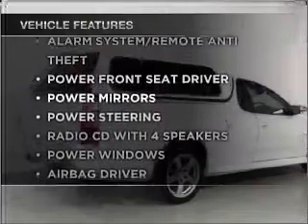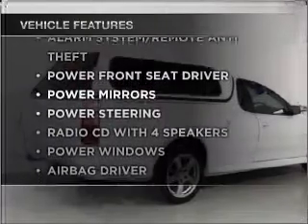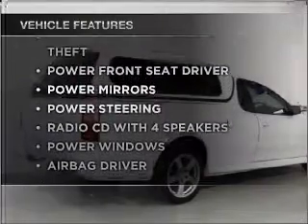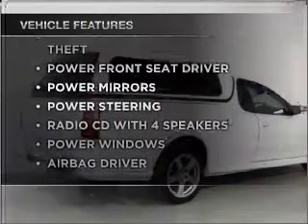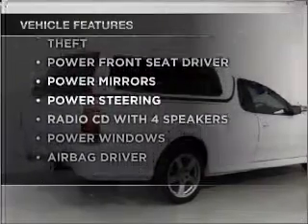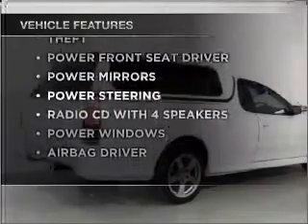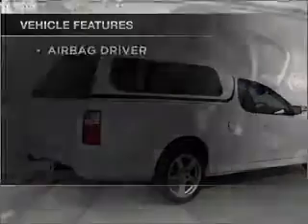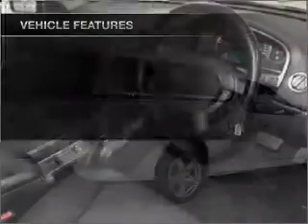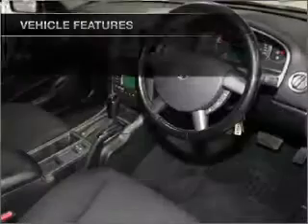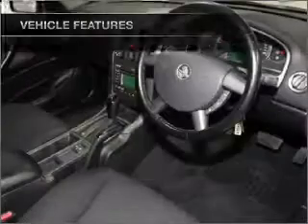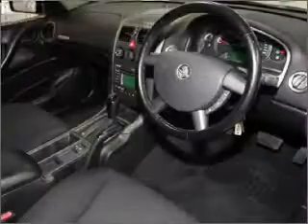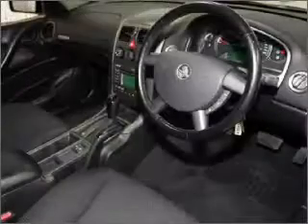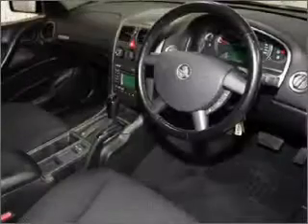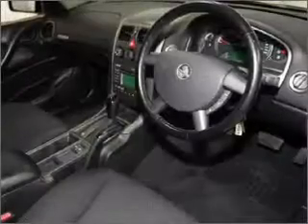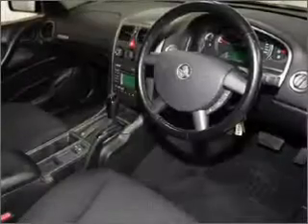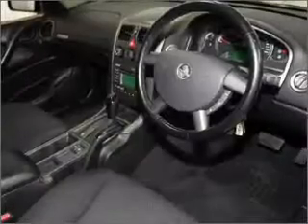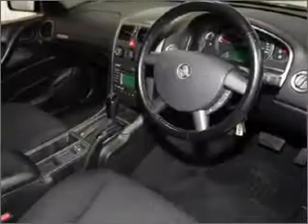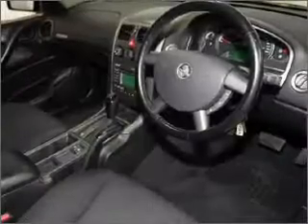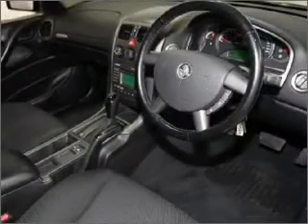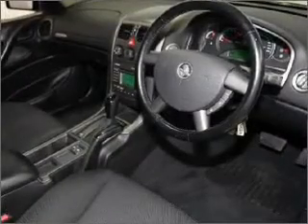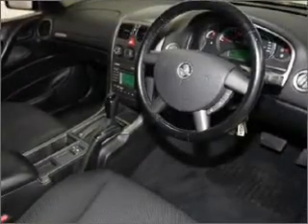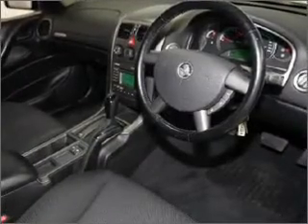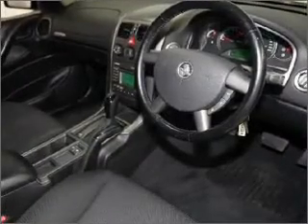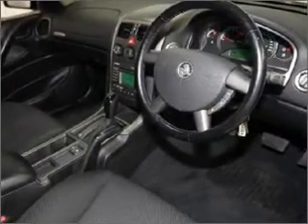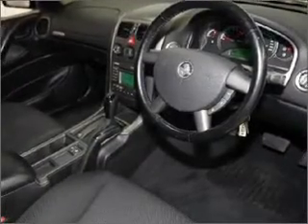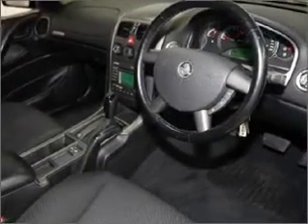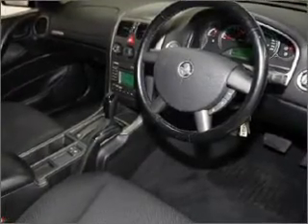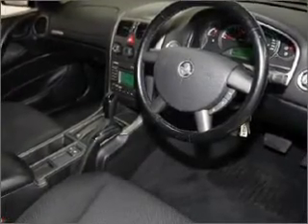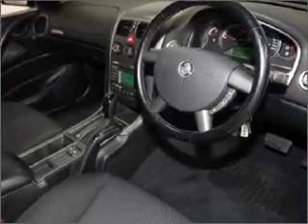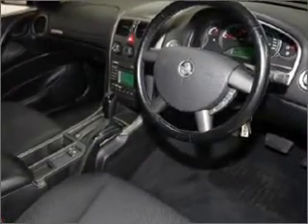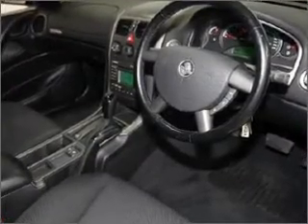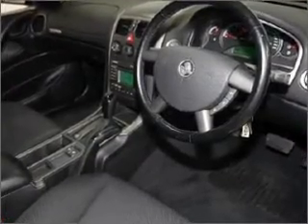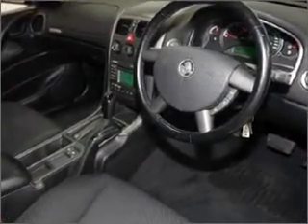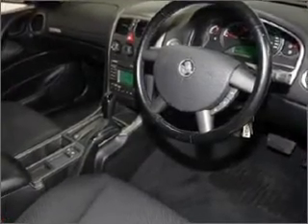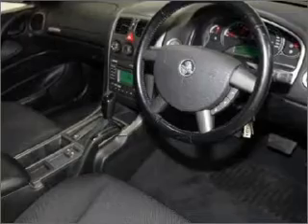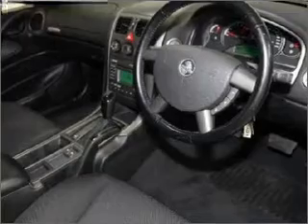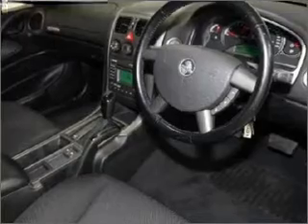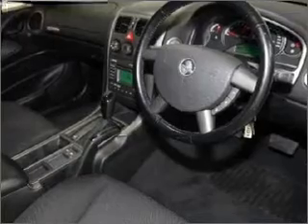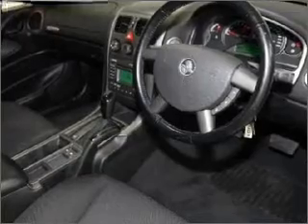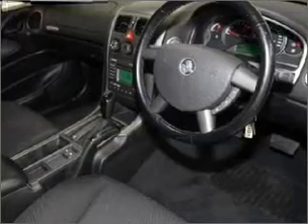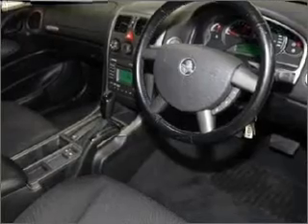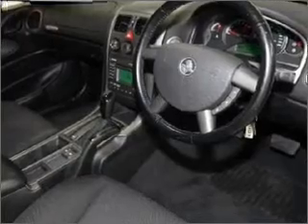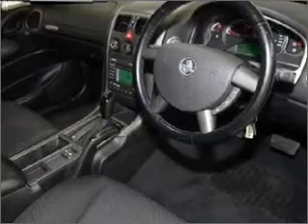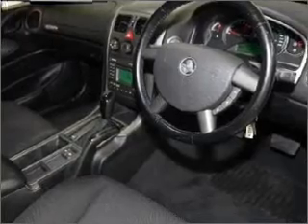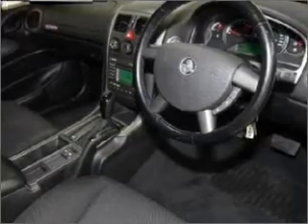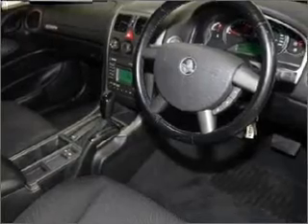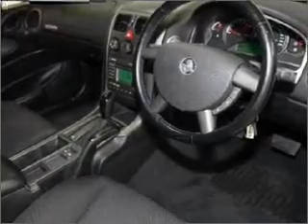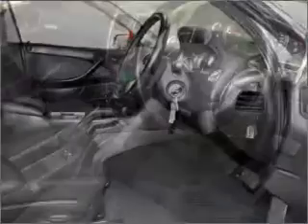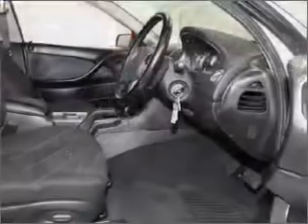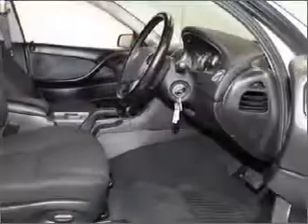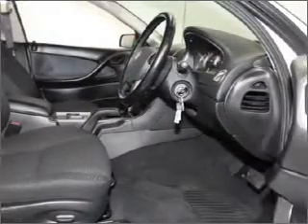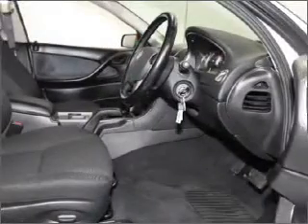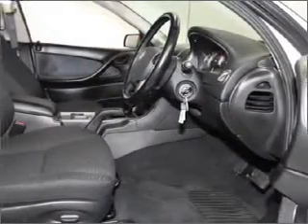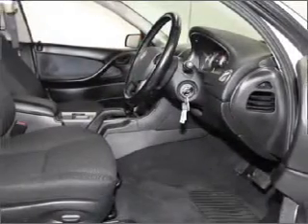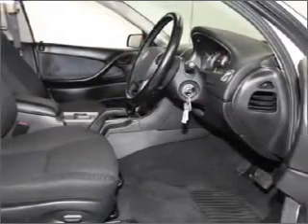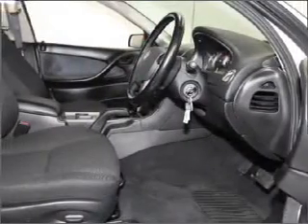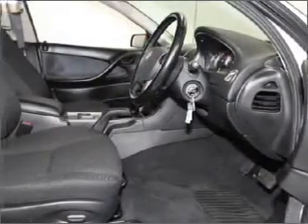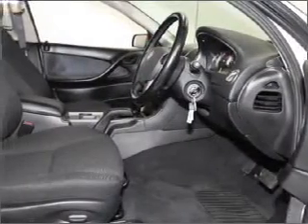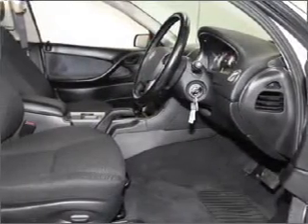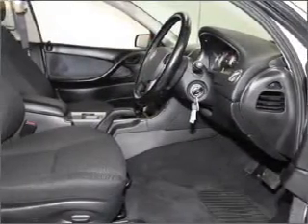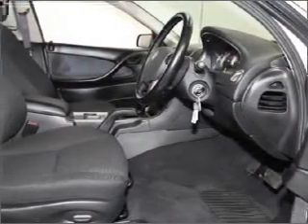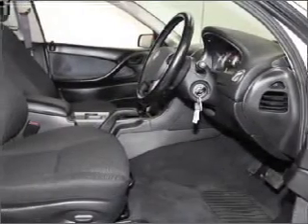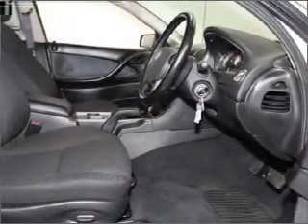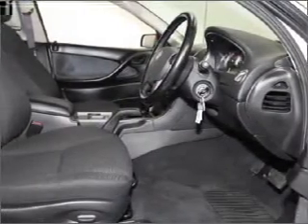Cruise control, climate control, central locking, power windows, an alarm system, a CD player, power mirrors.